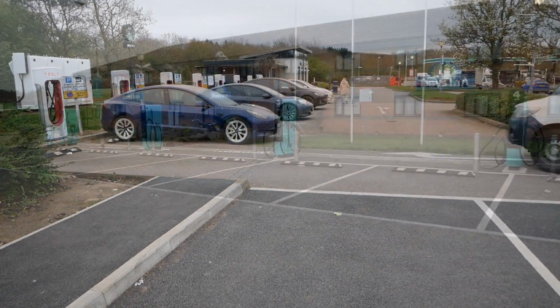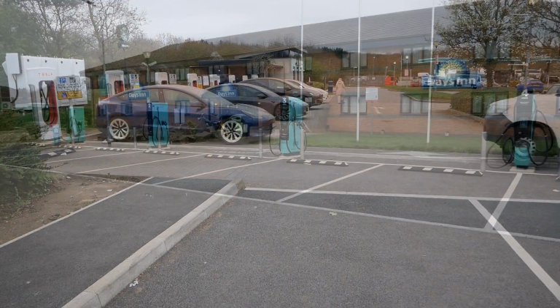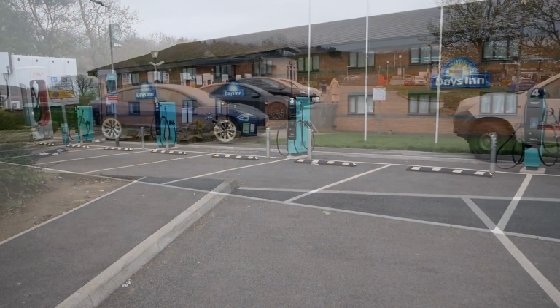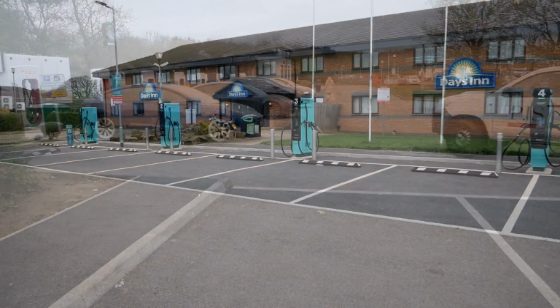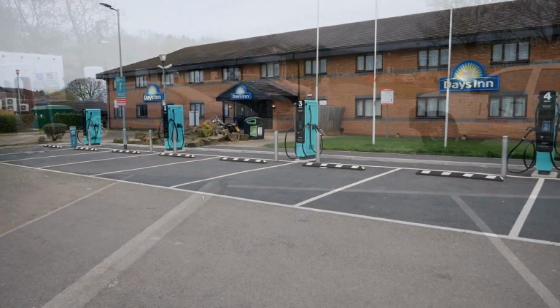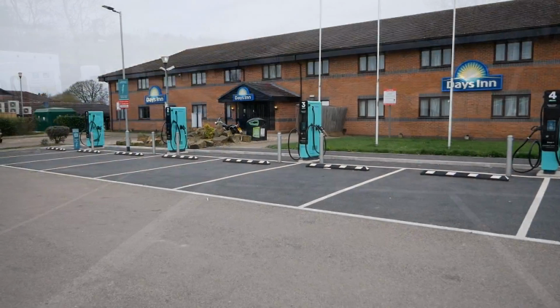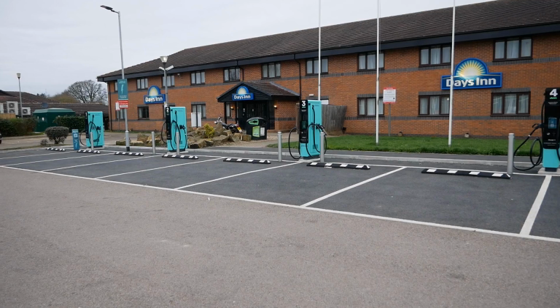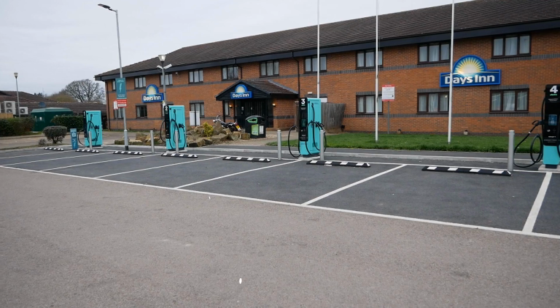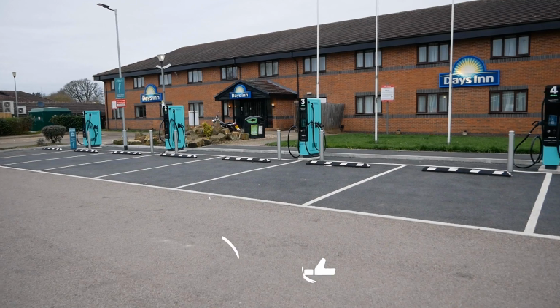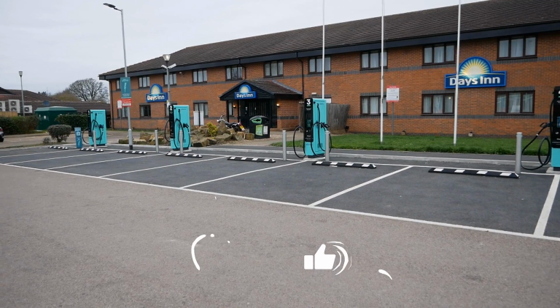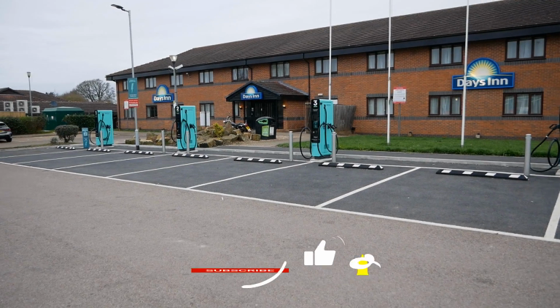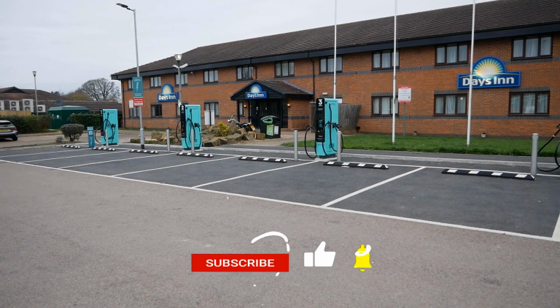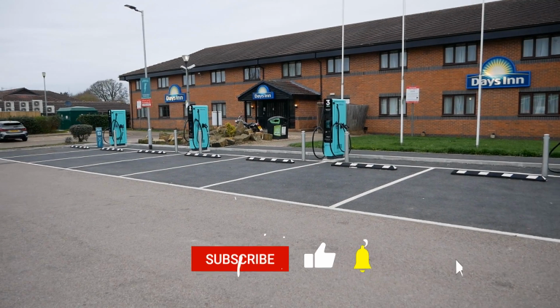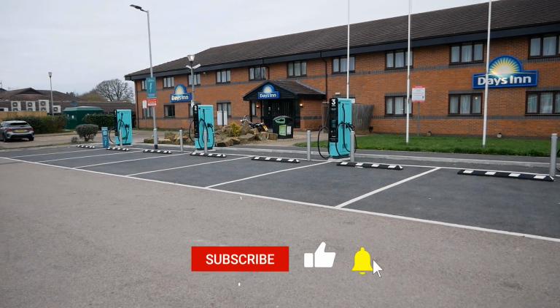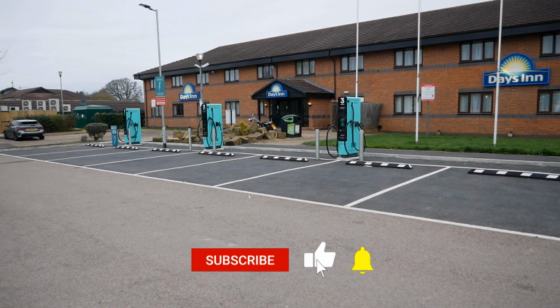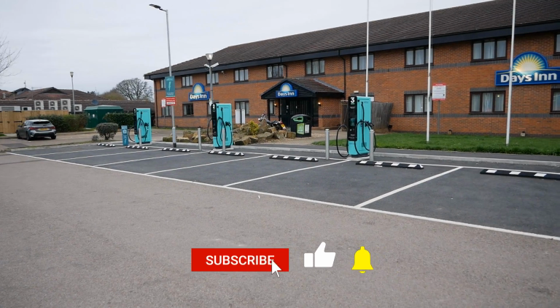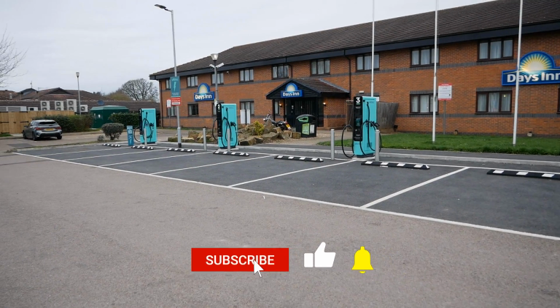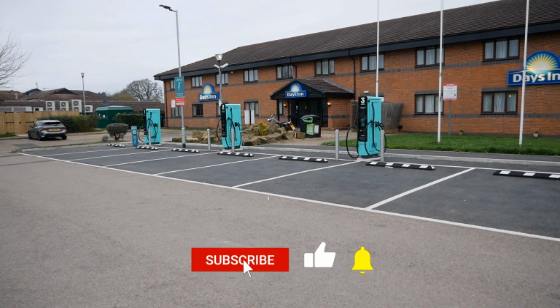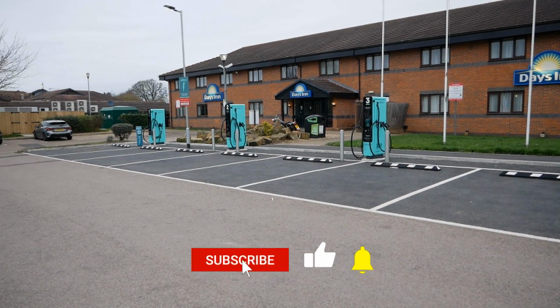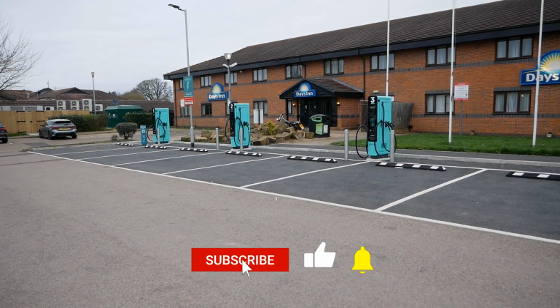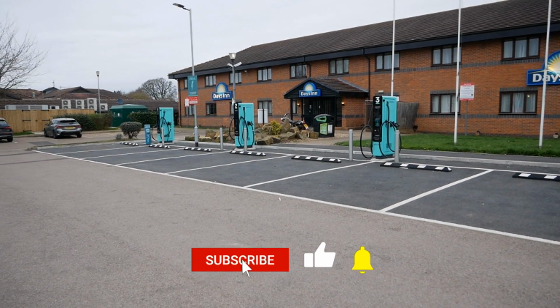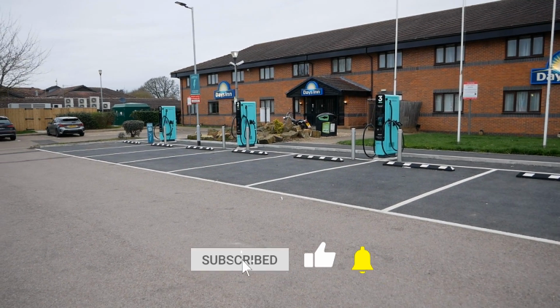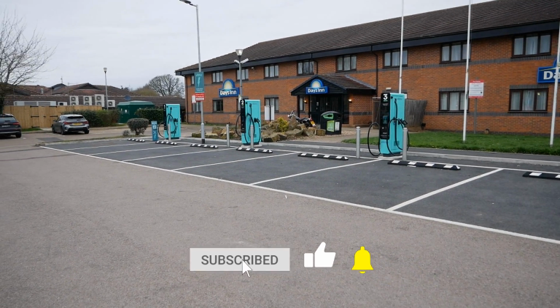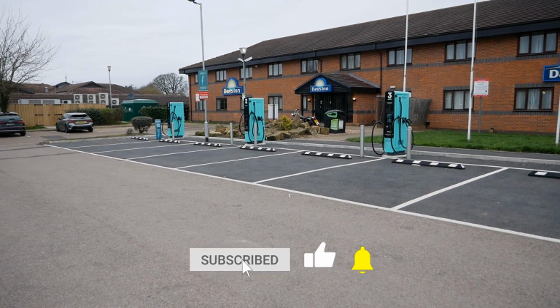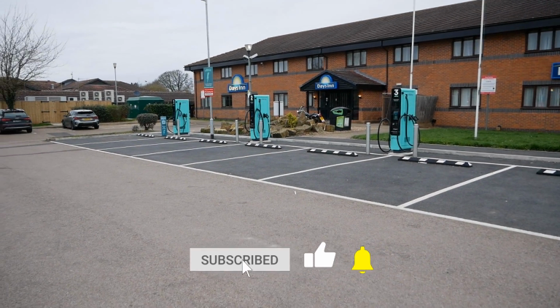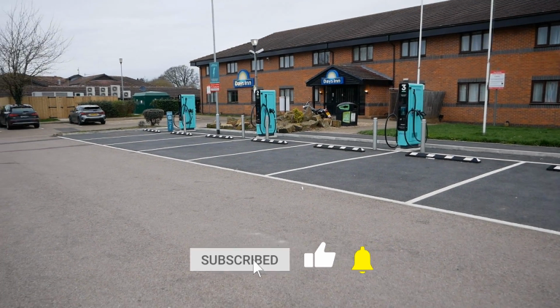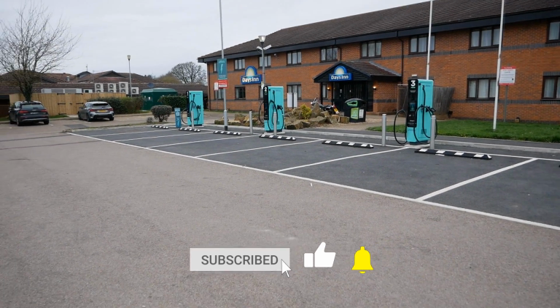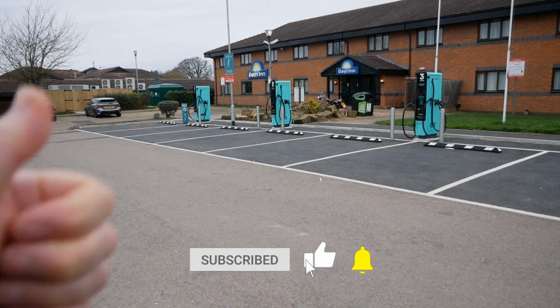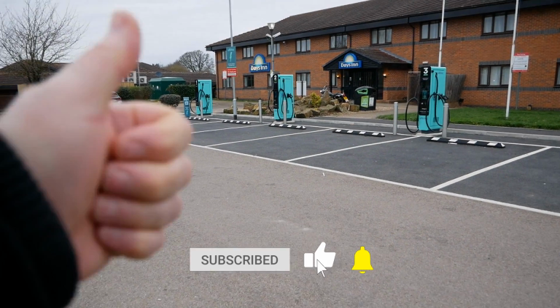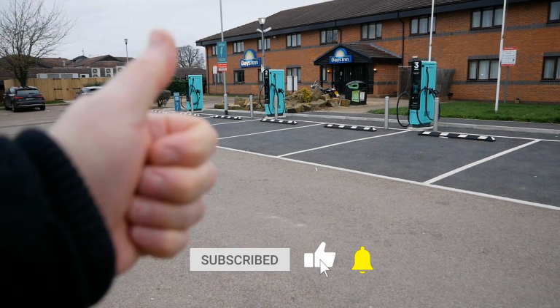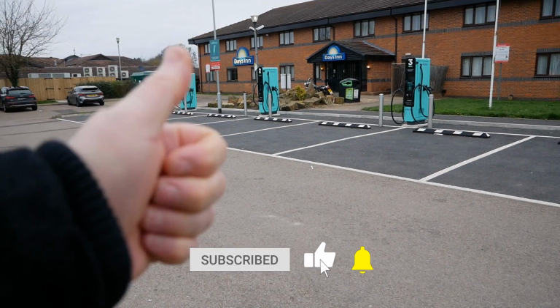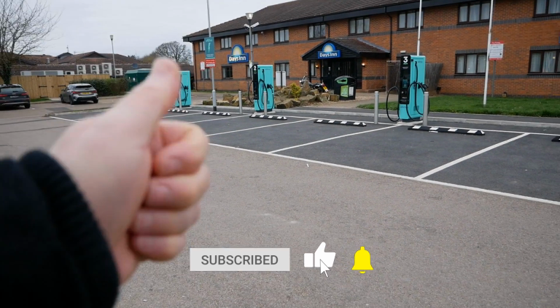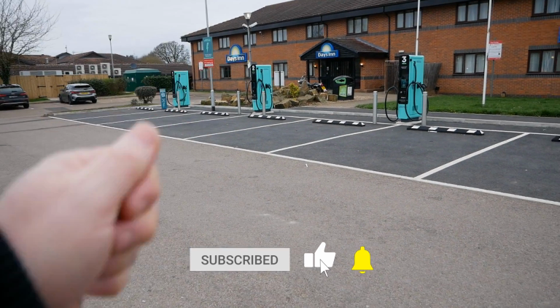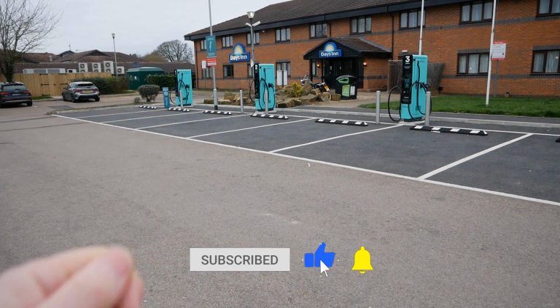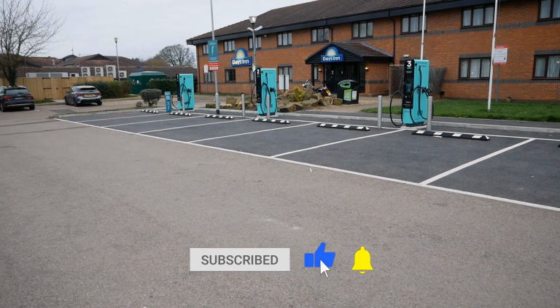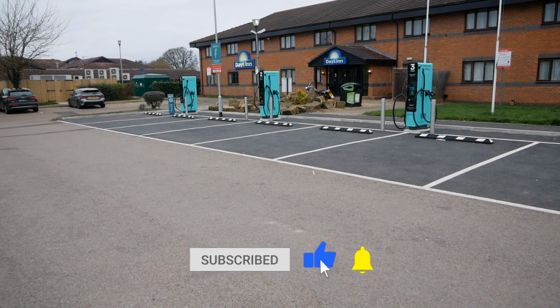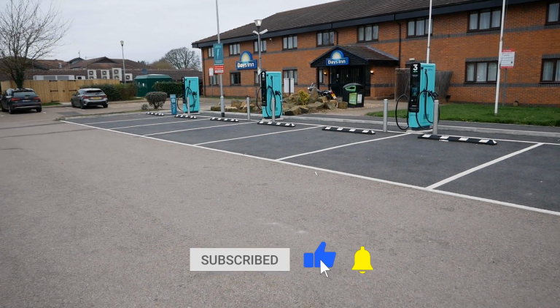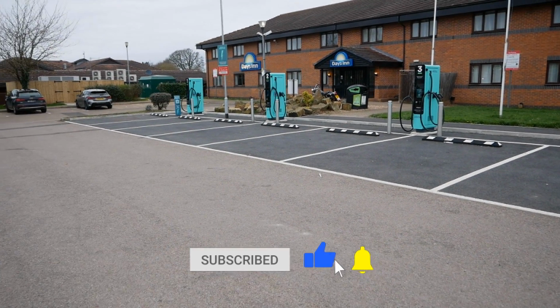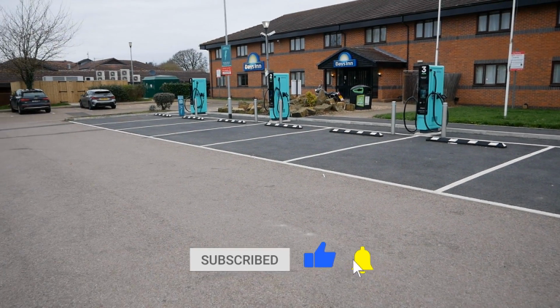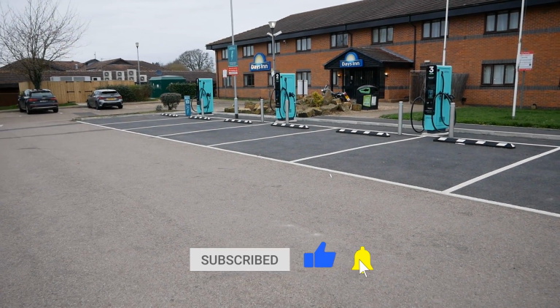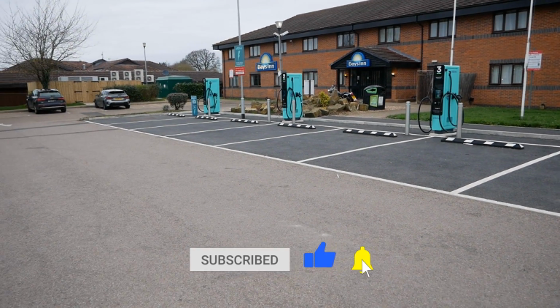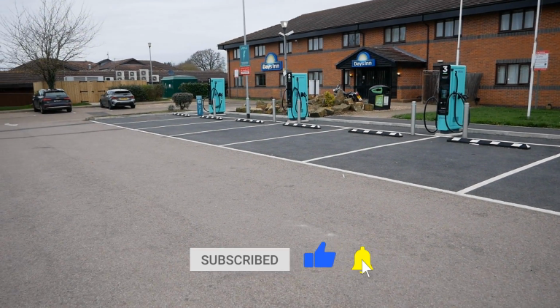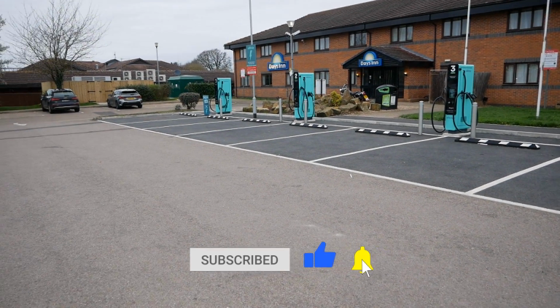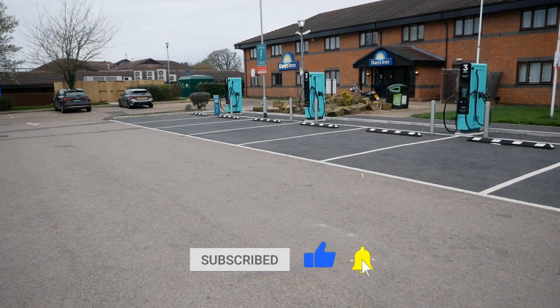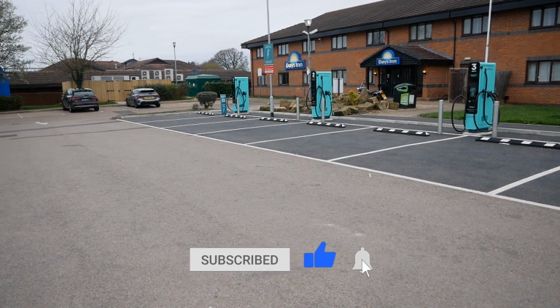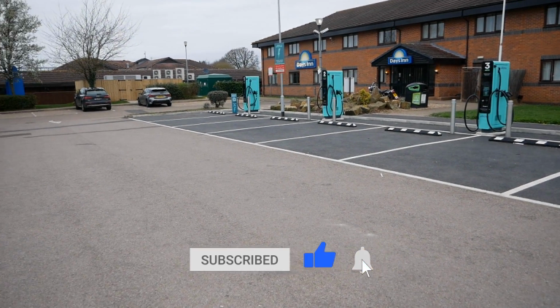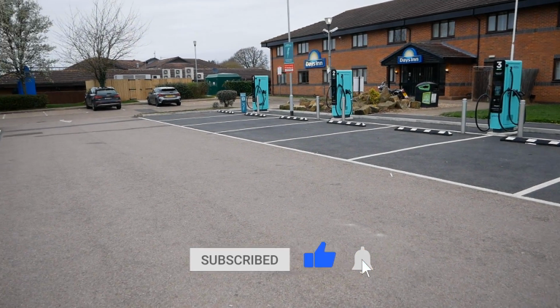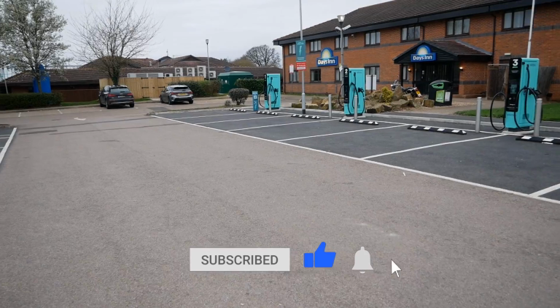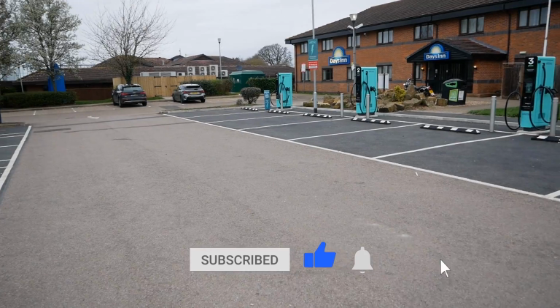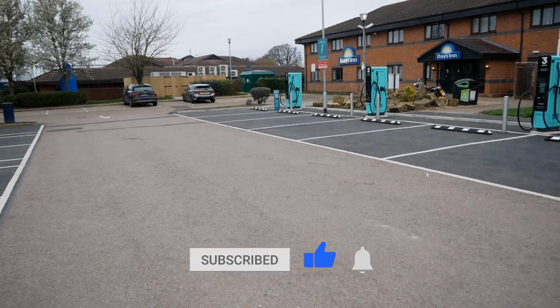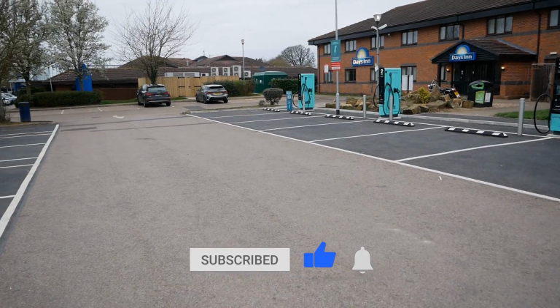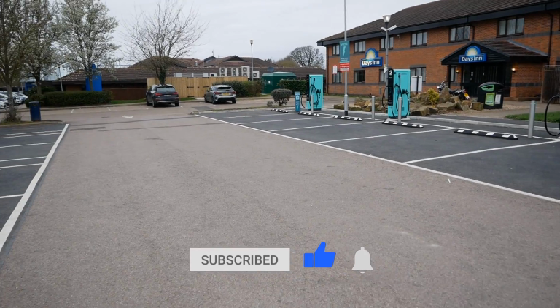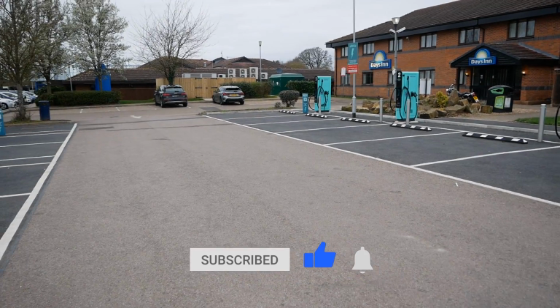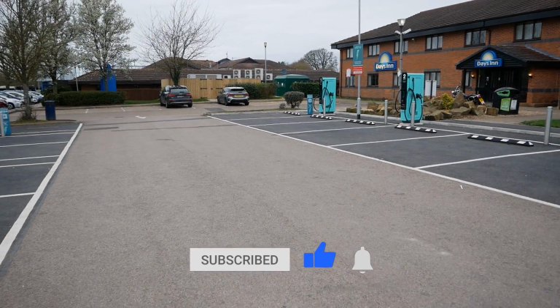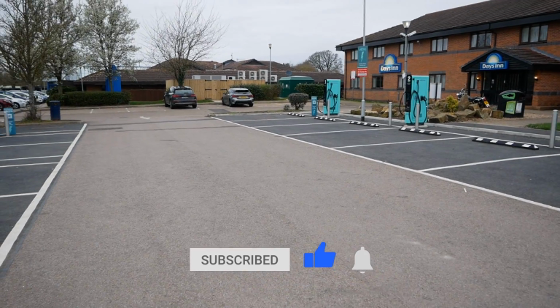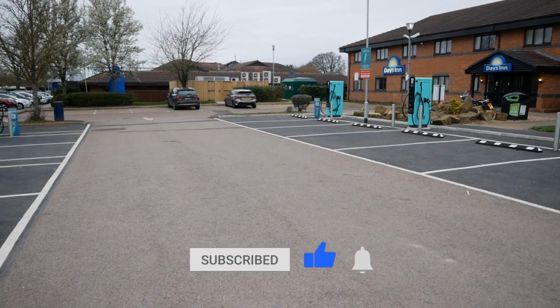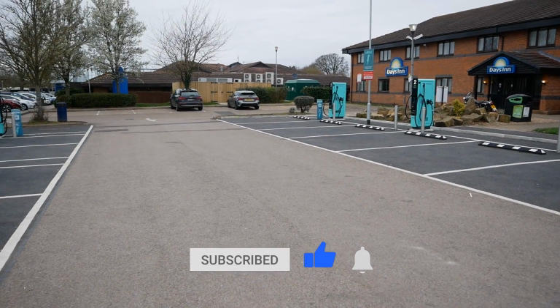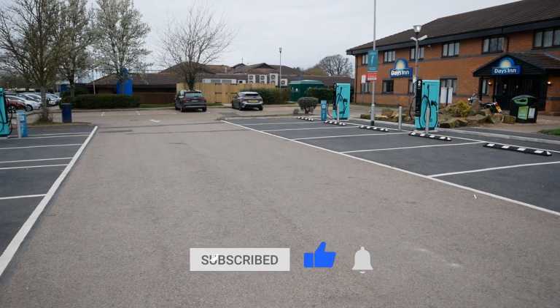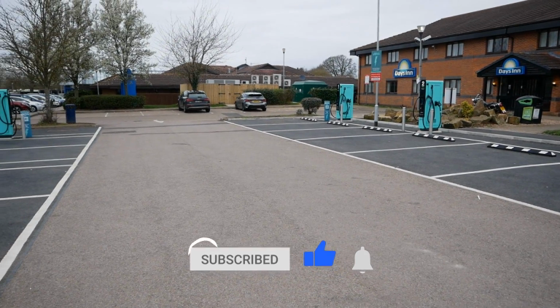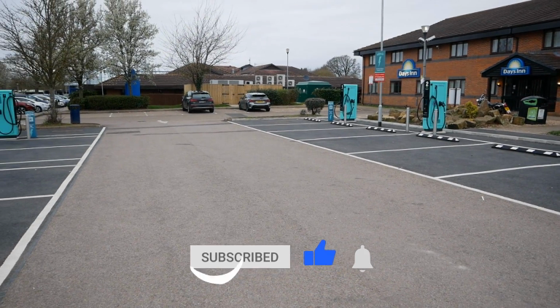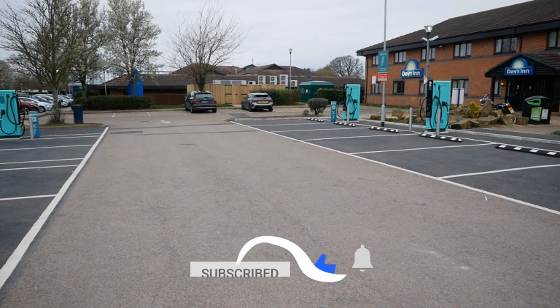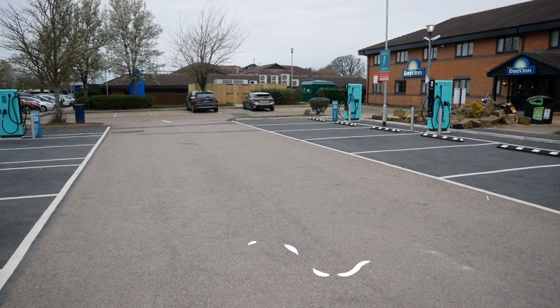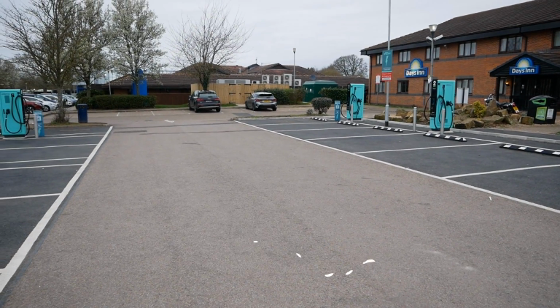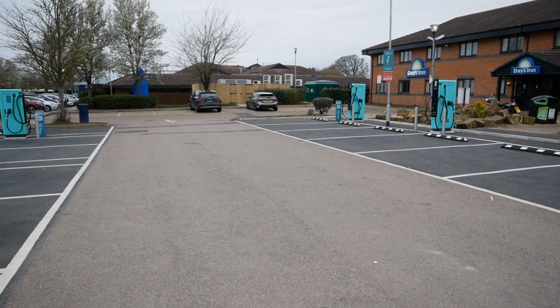Anyway, that'll do for this one — I'll keep it brief. If you found it useful, please click the thumbs up button, that really does help. Do subscribe to the channel and I'll see you on the next one.